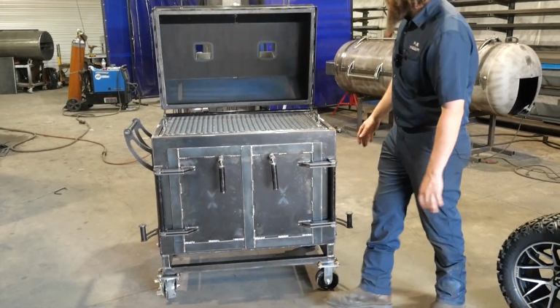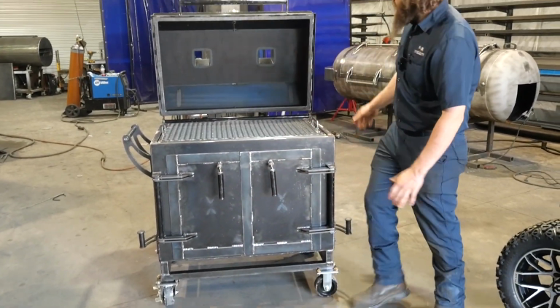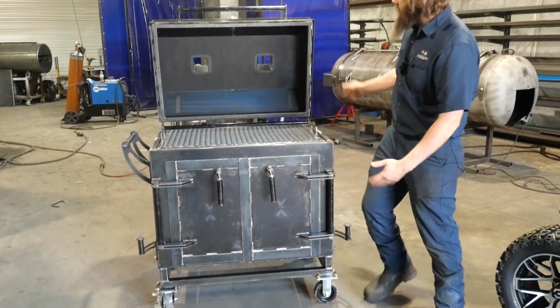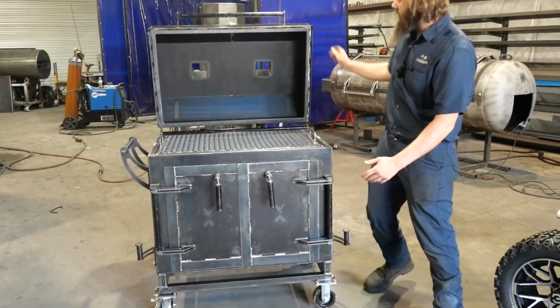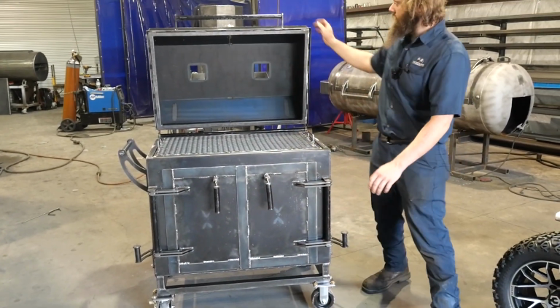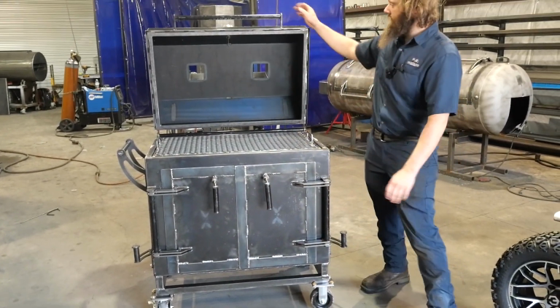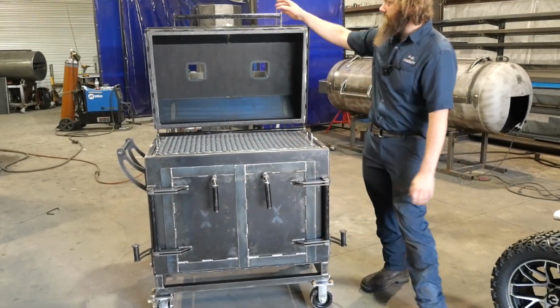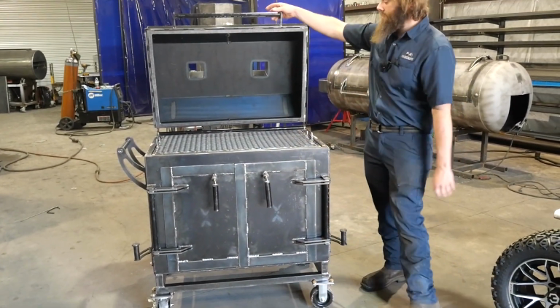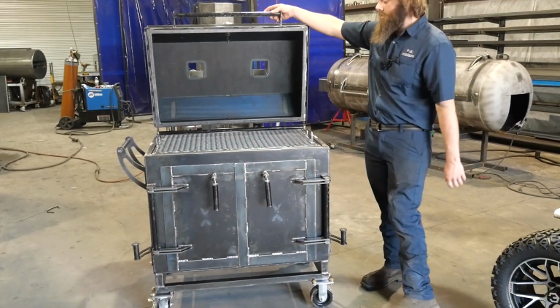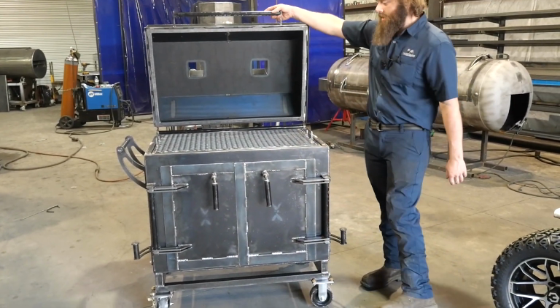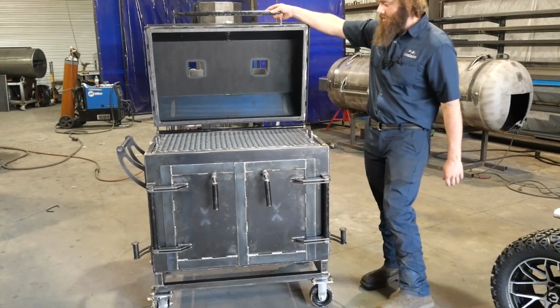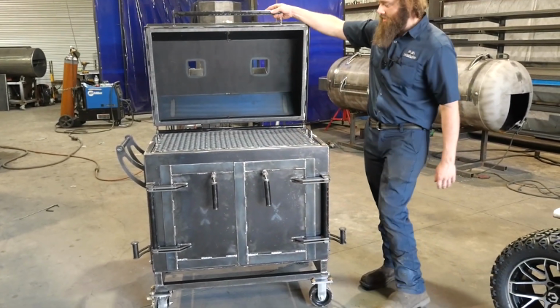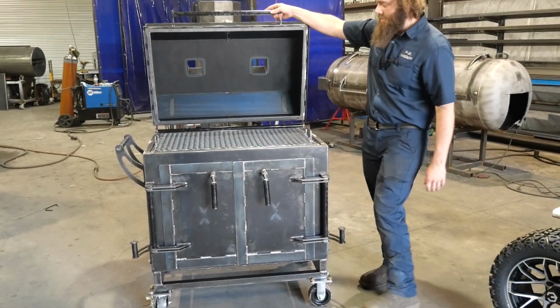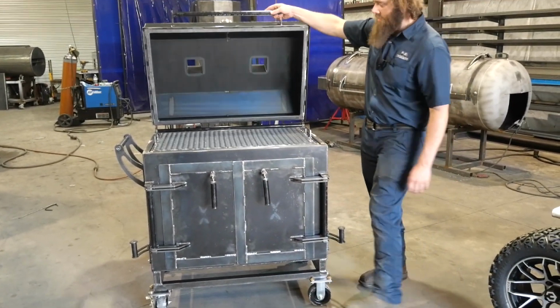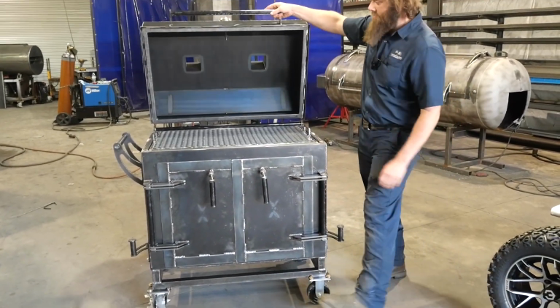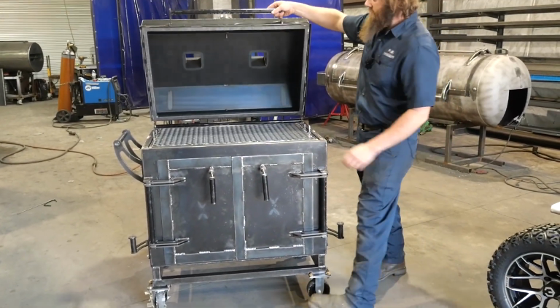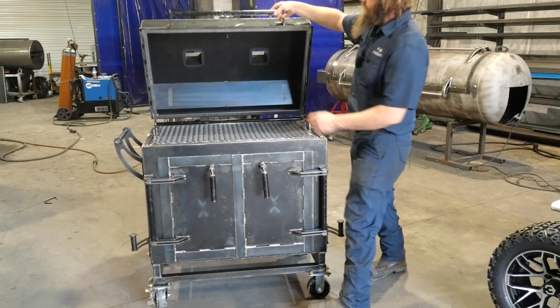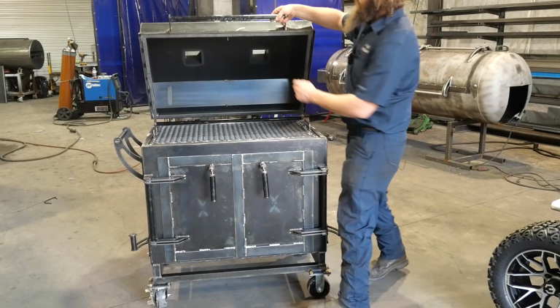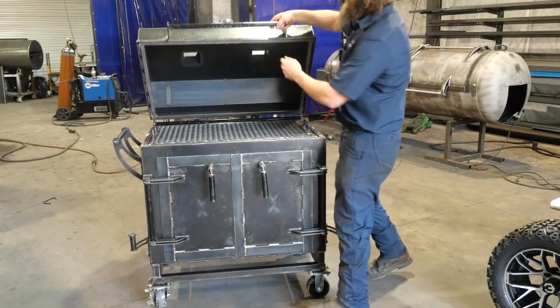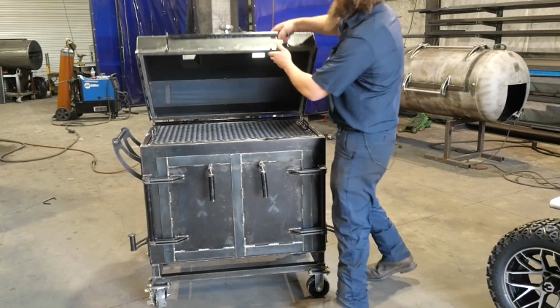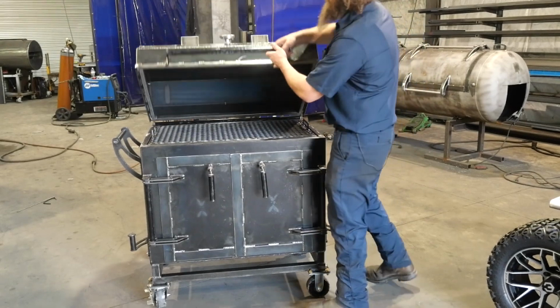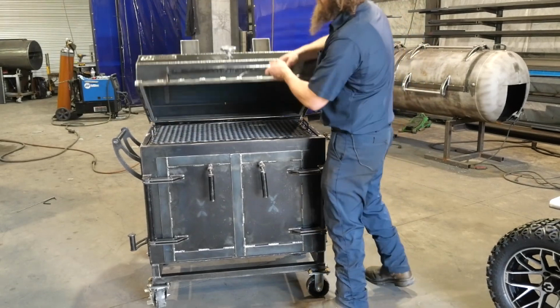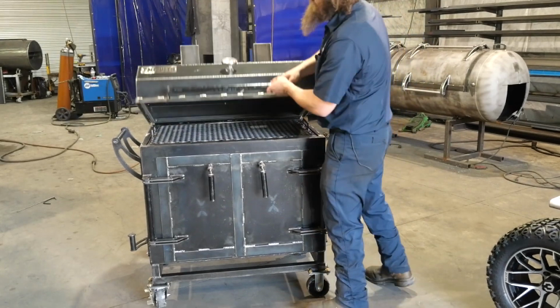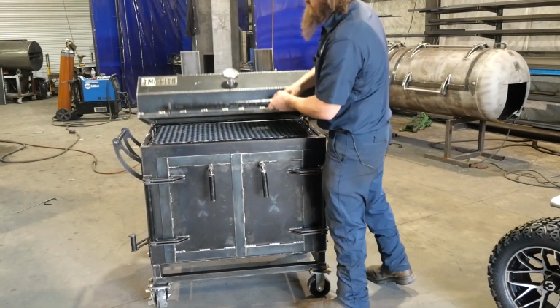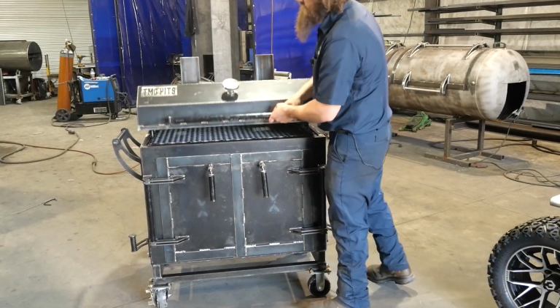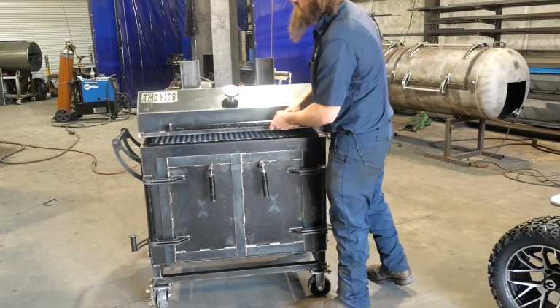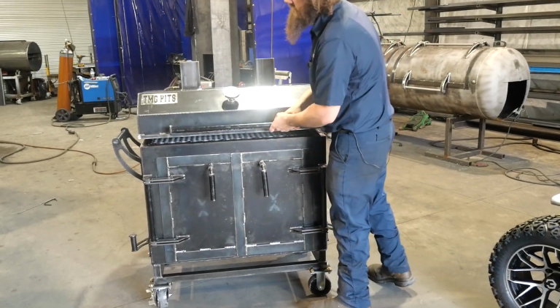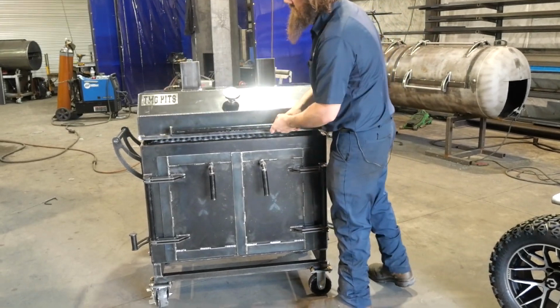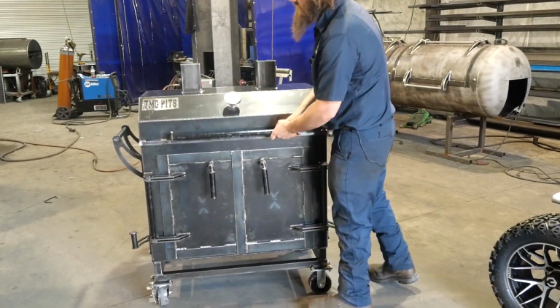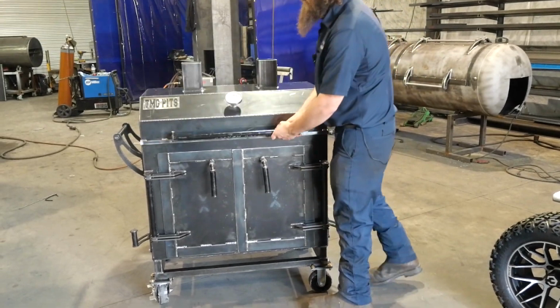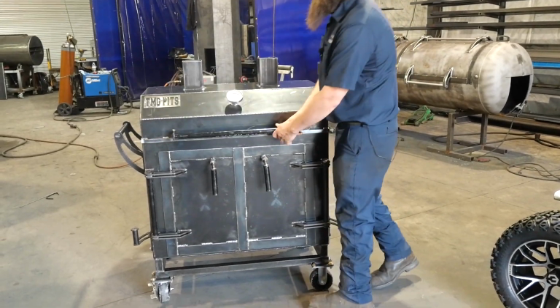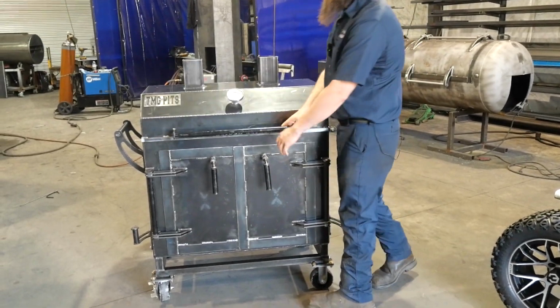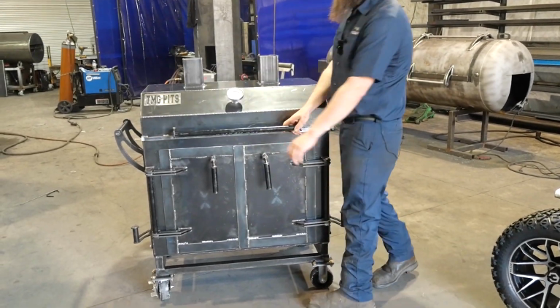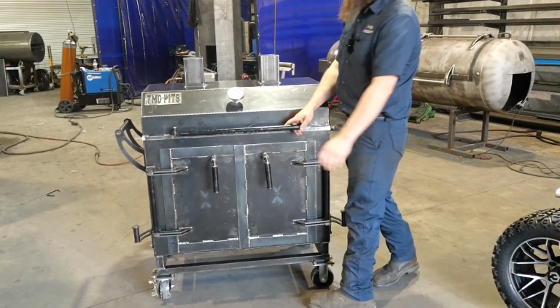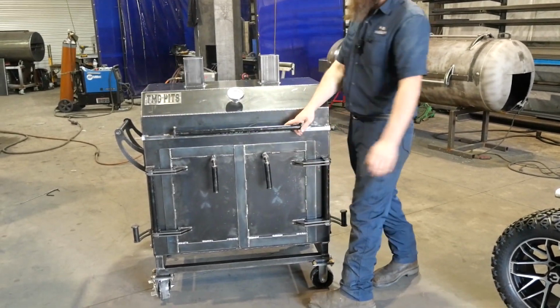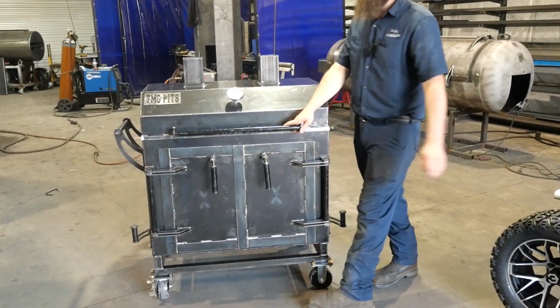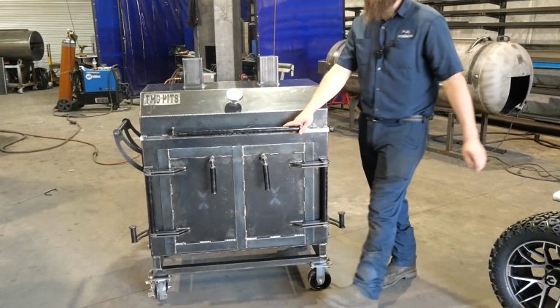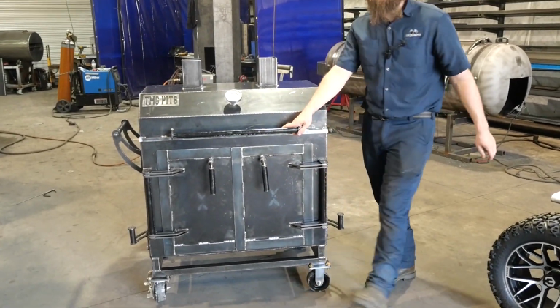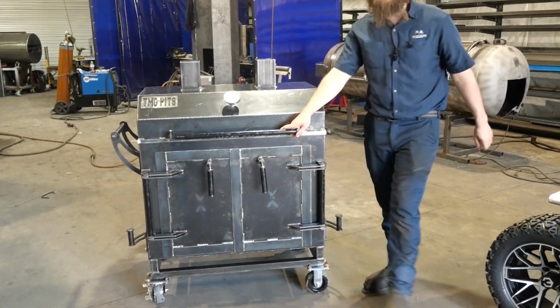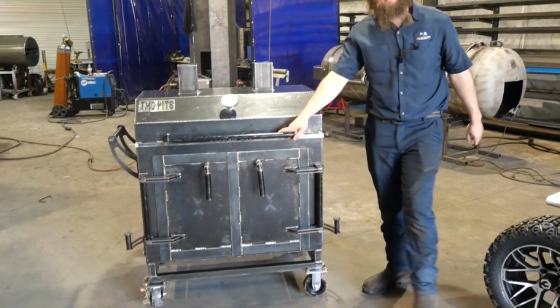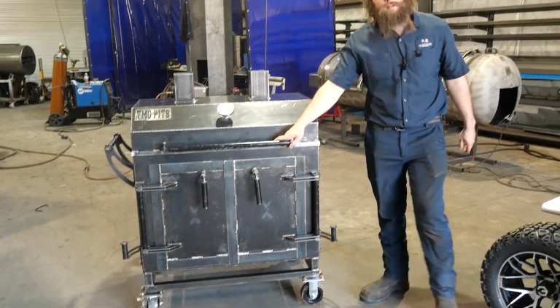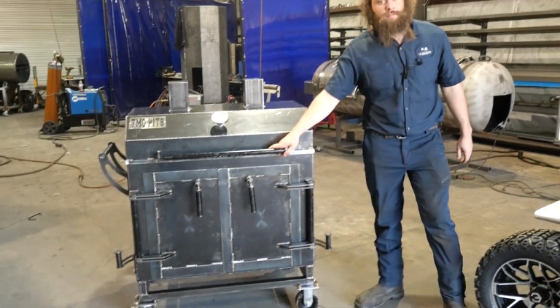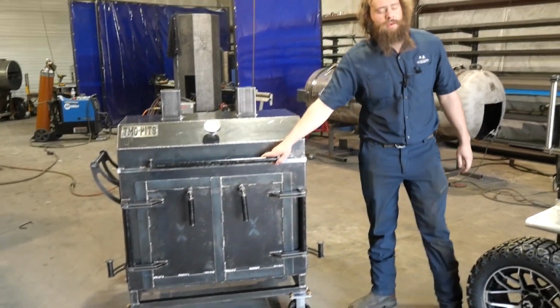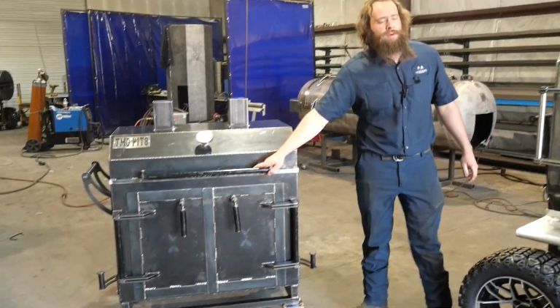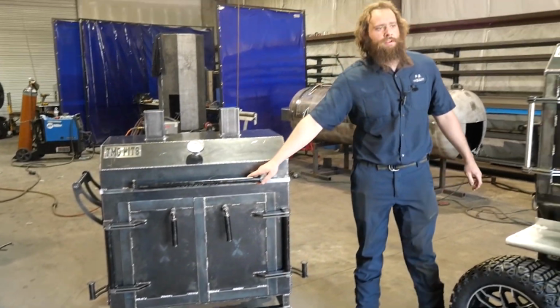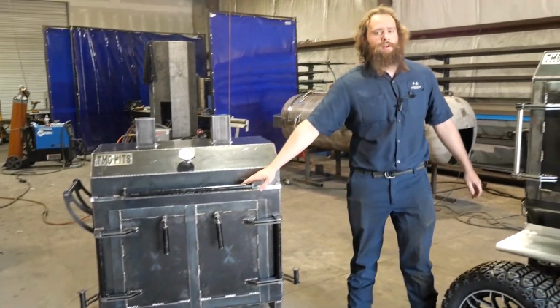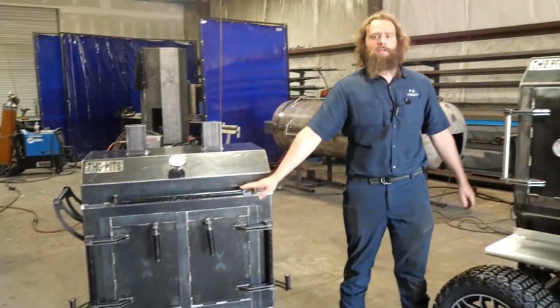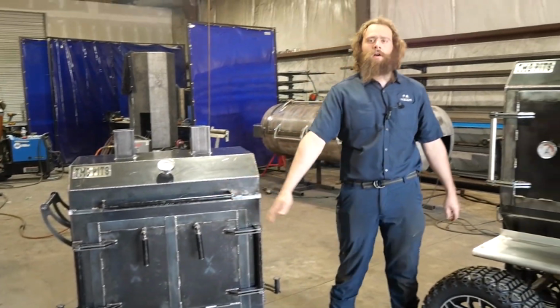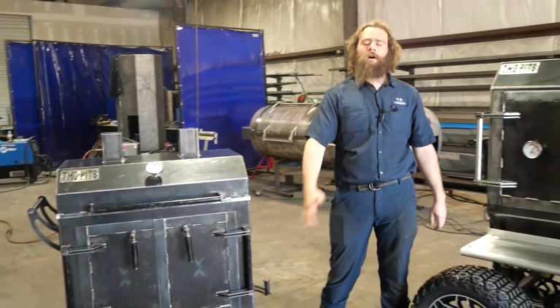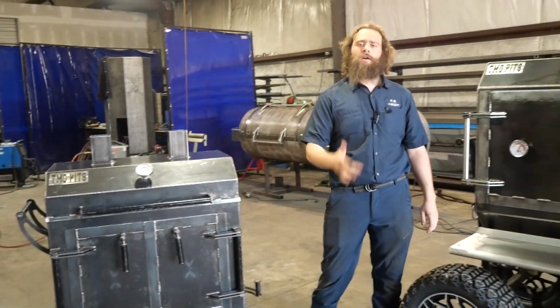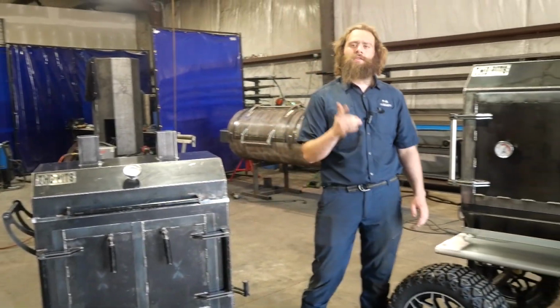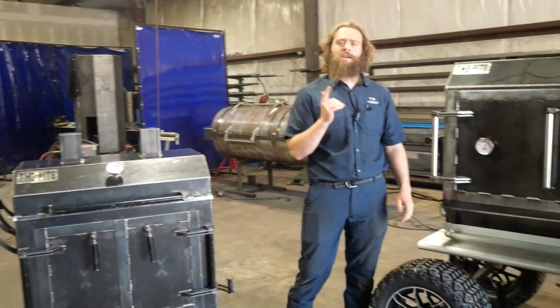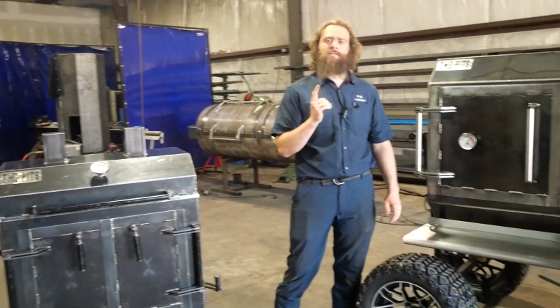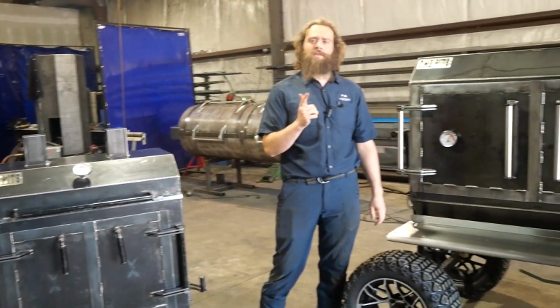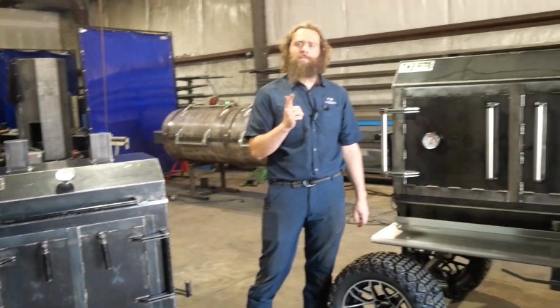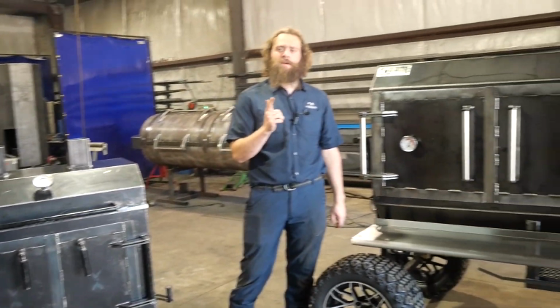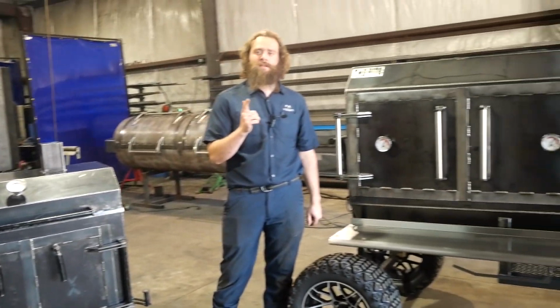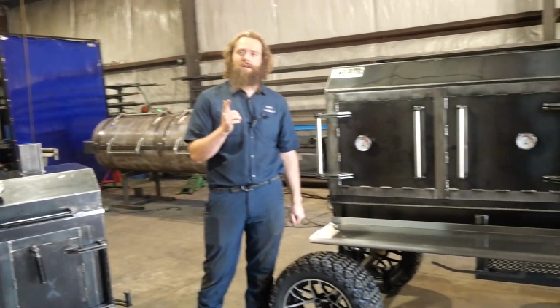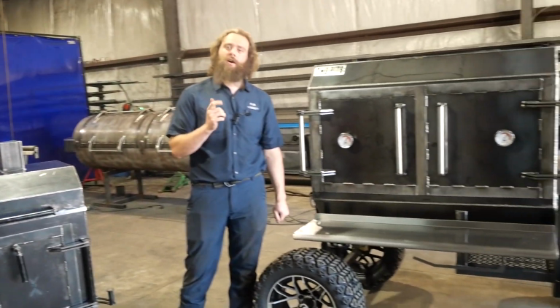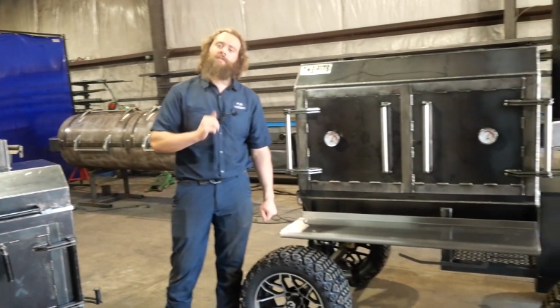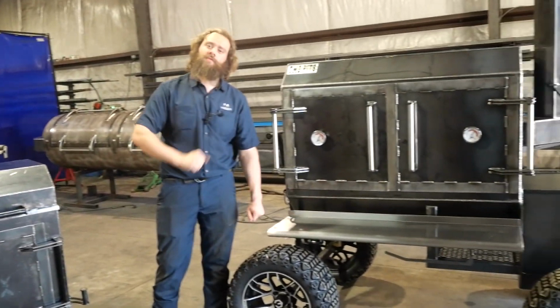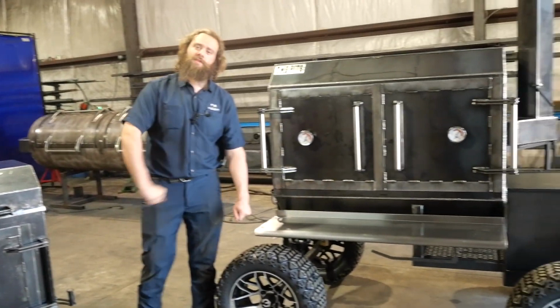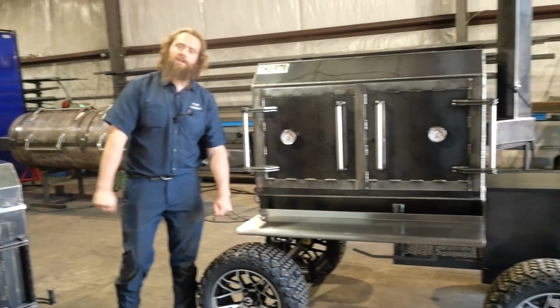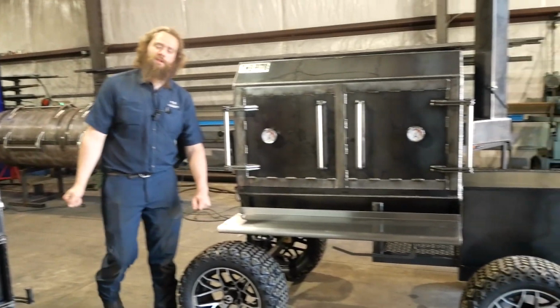So guys, that's them — they're heading out. We love to see it. If you need a custom pit built, give us a call. TMG Pits, Knoxville, Tennessee.